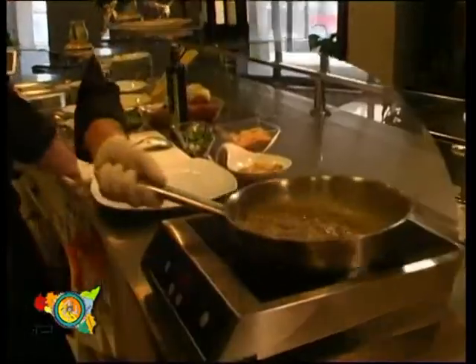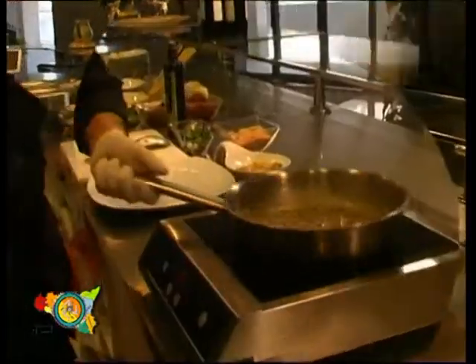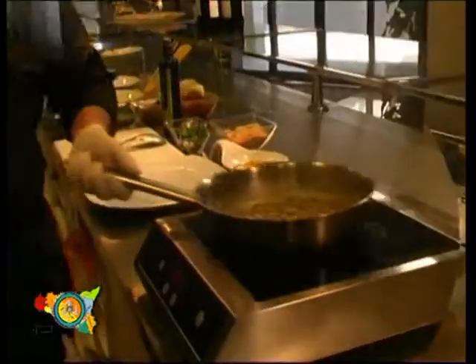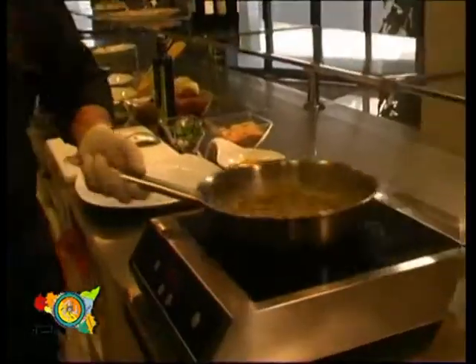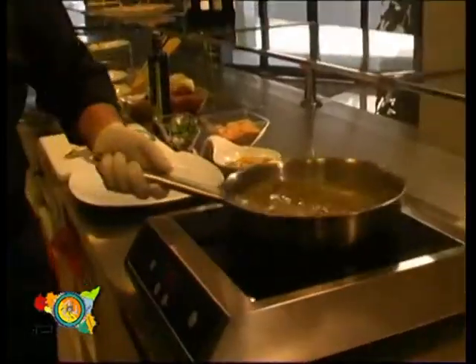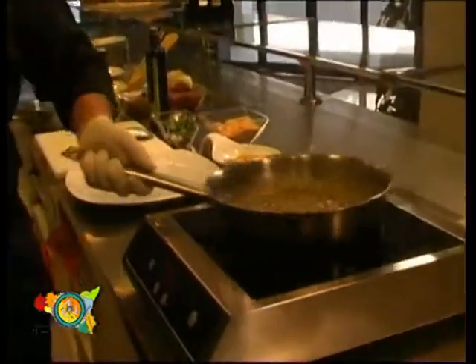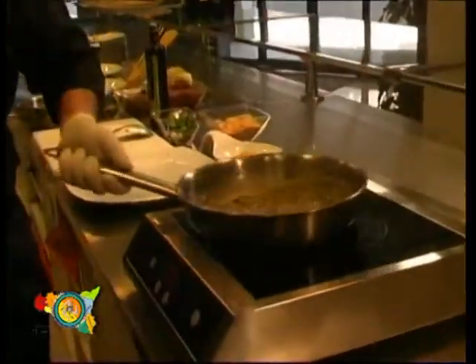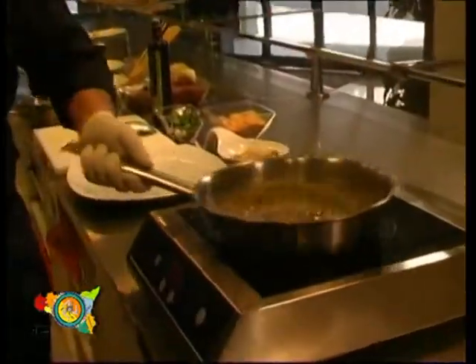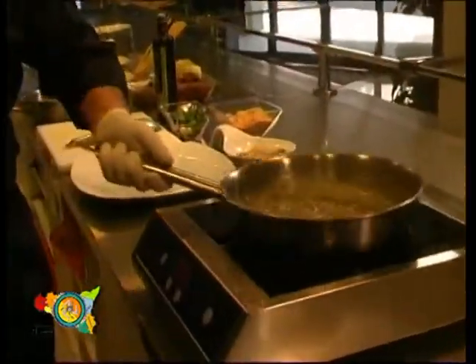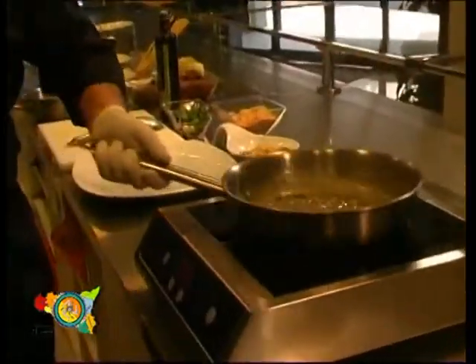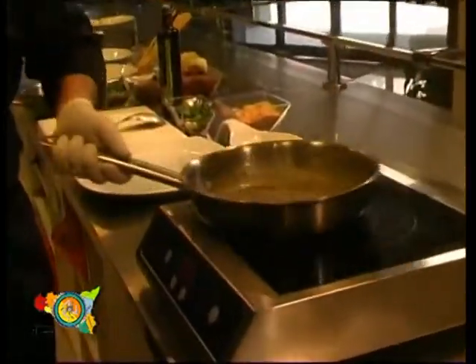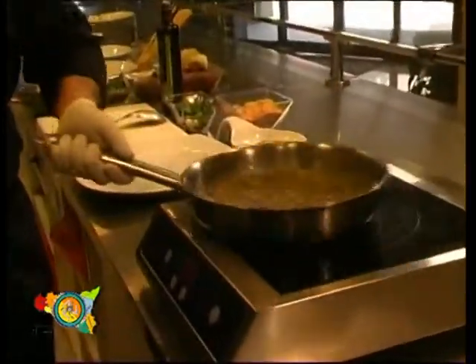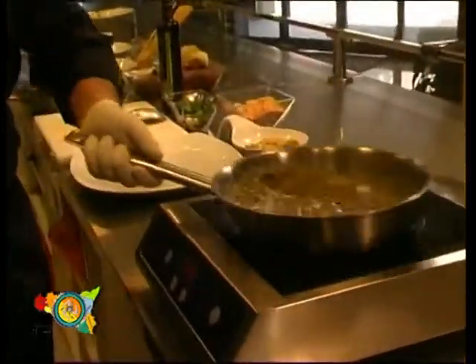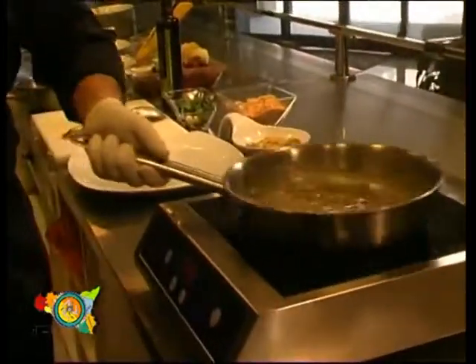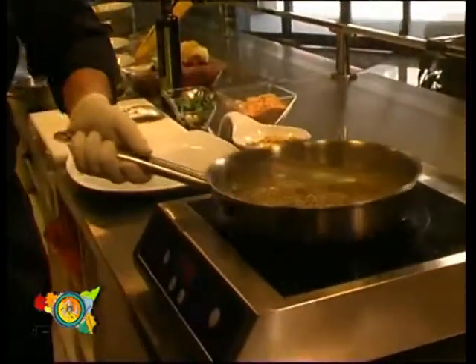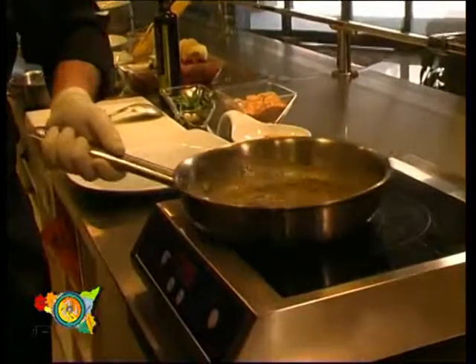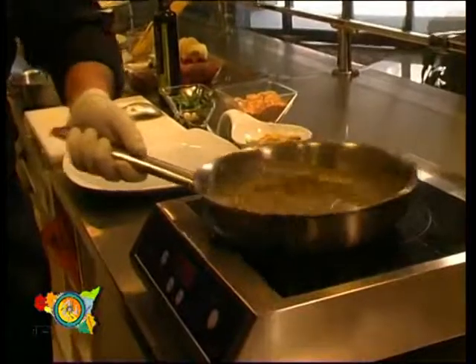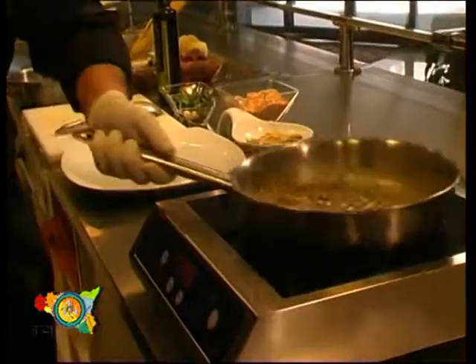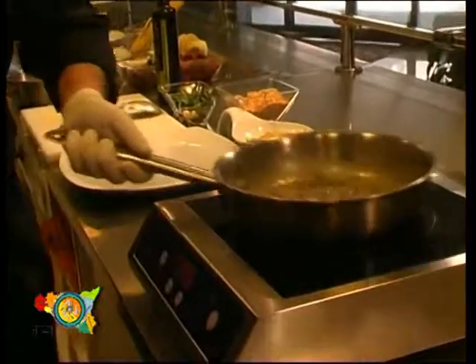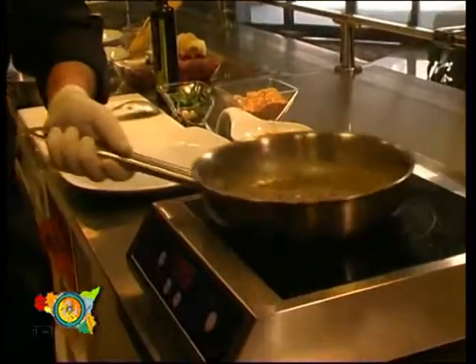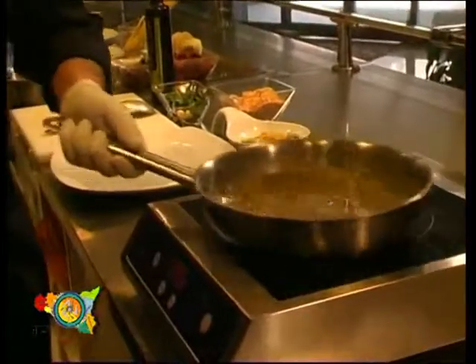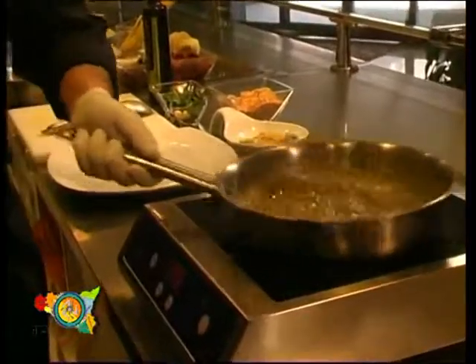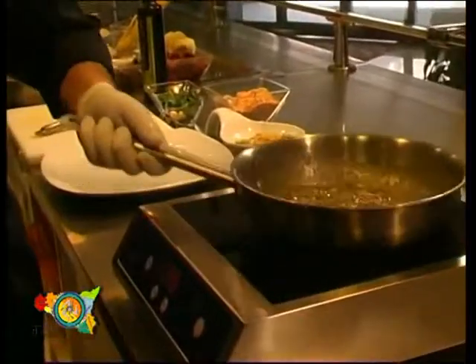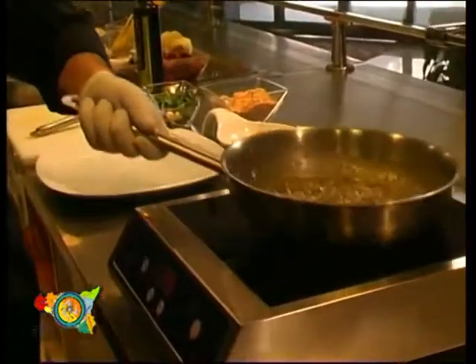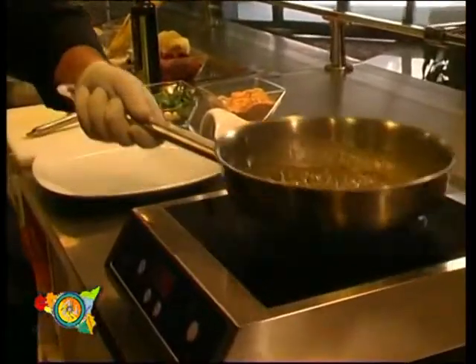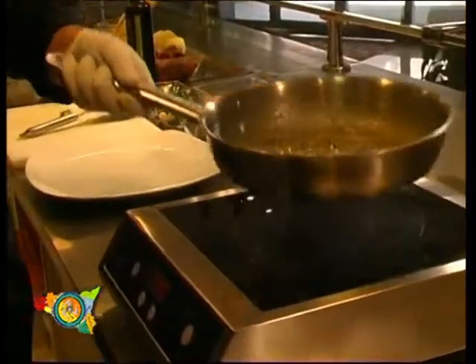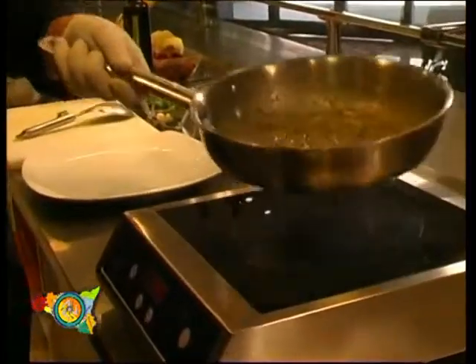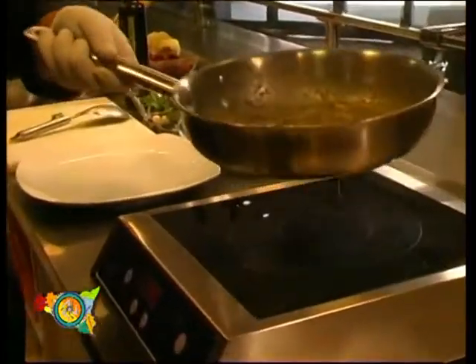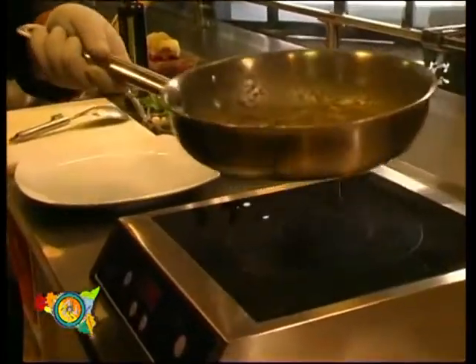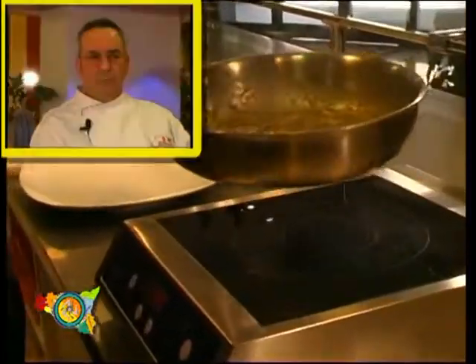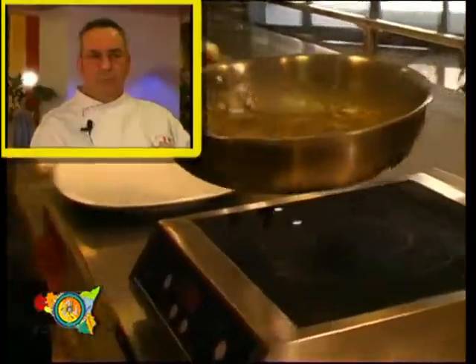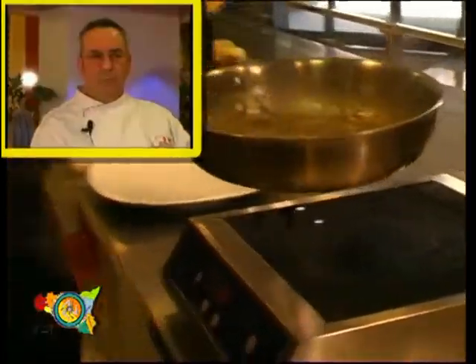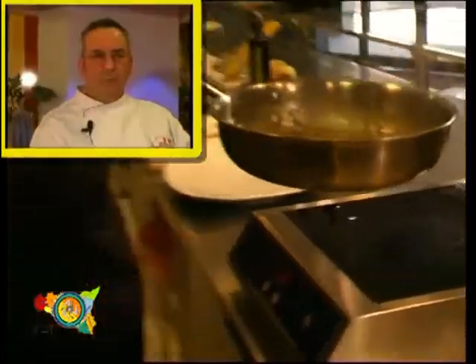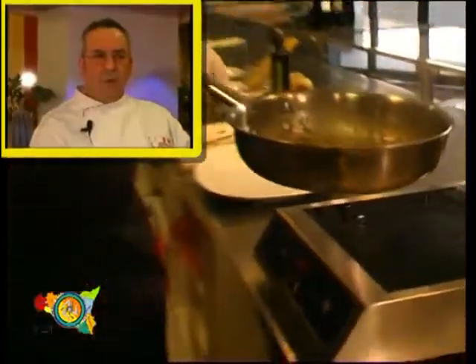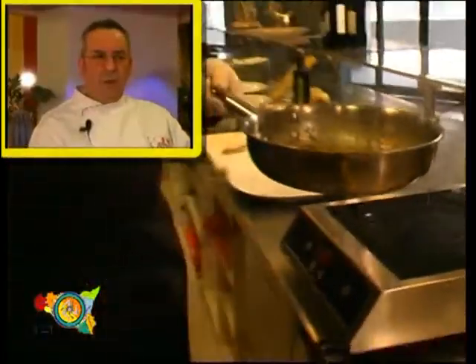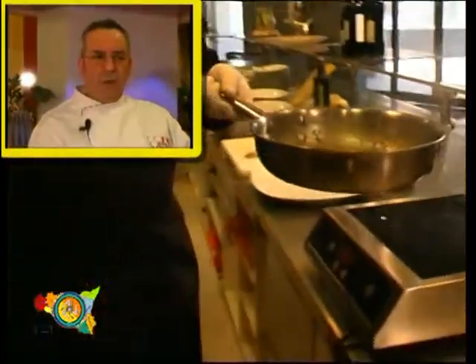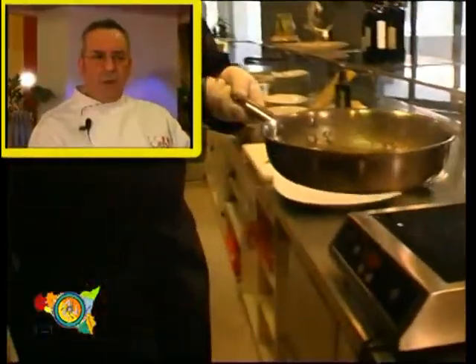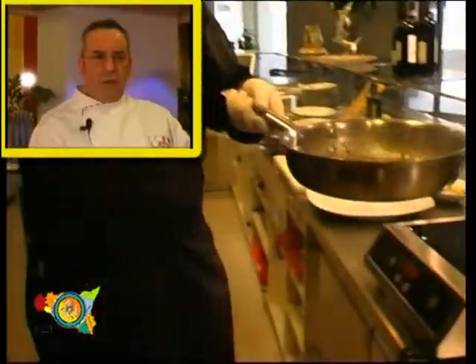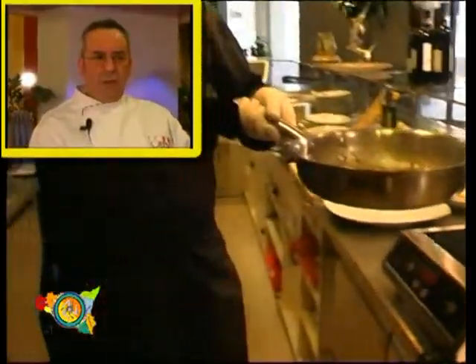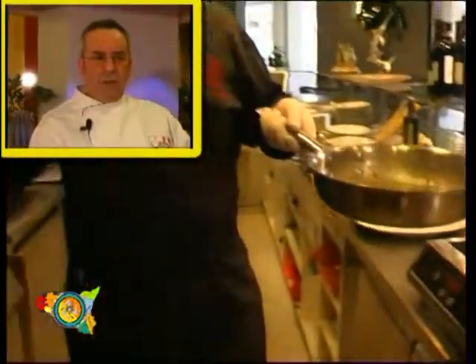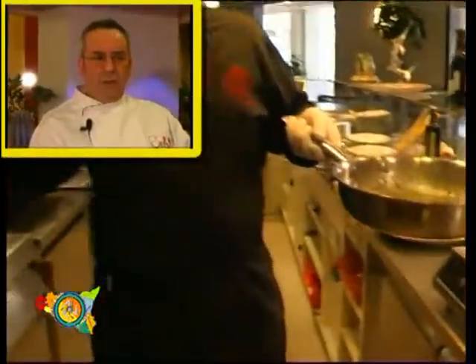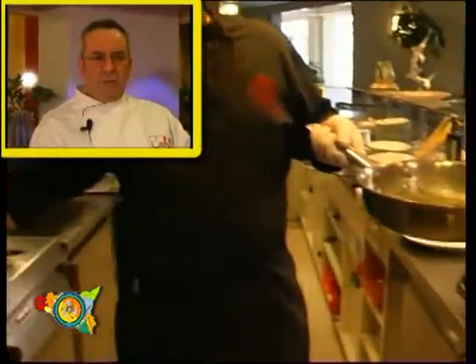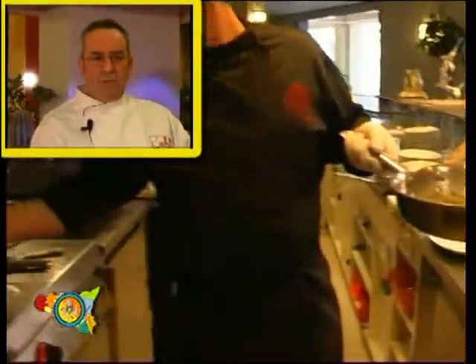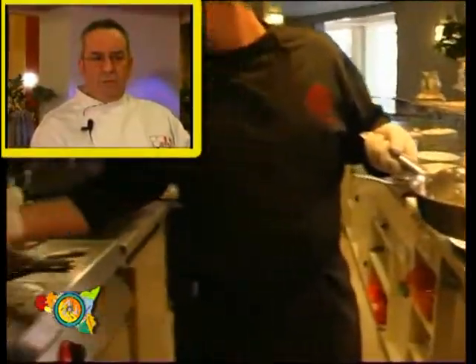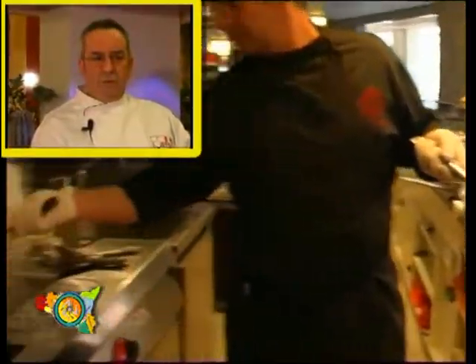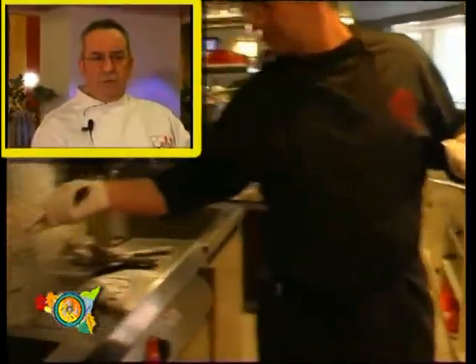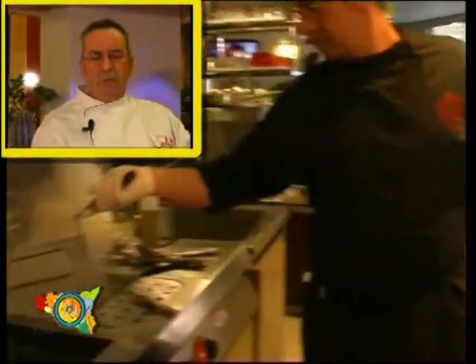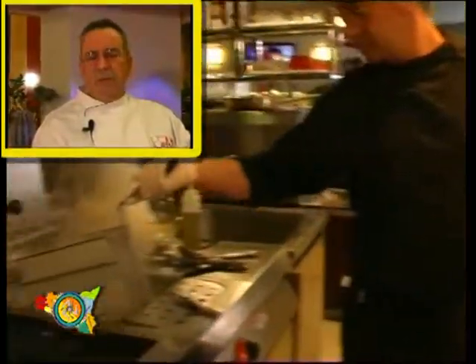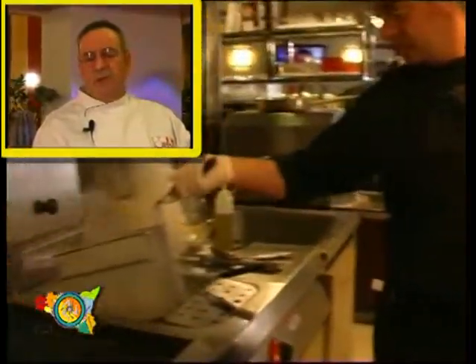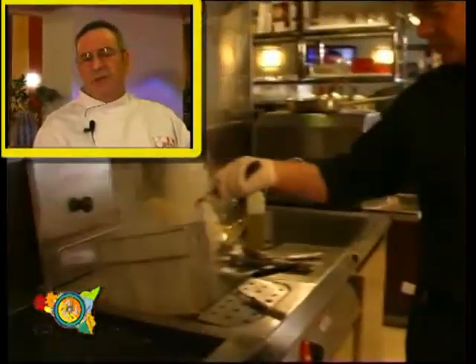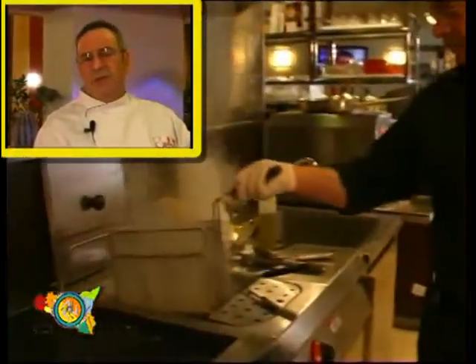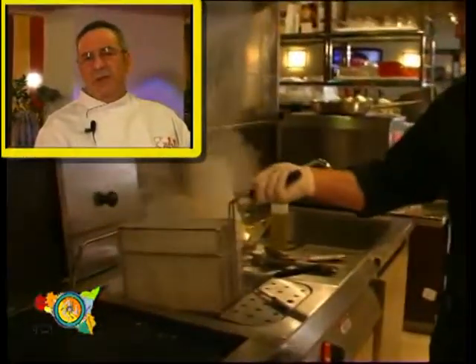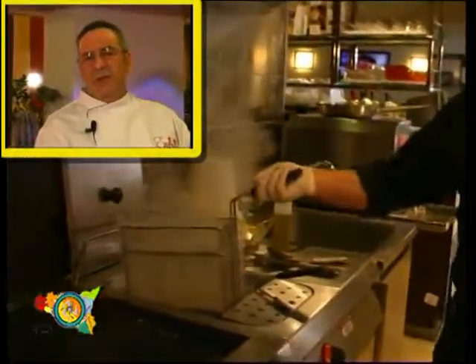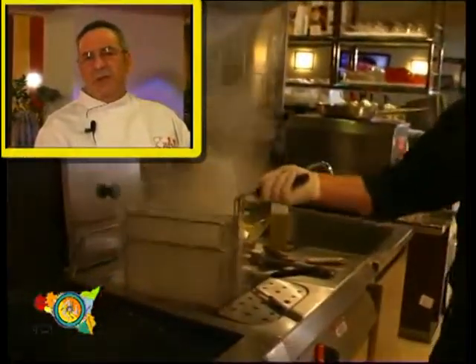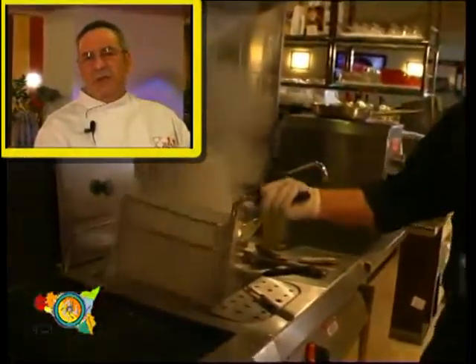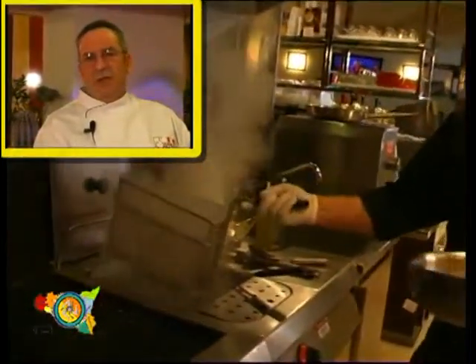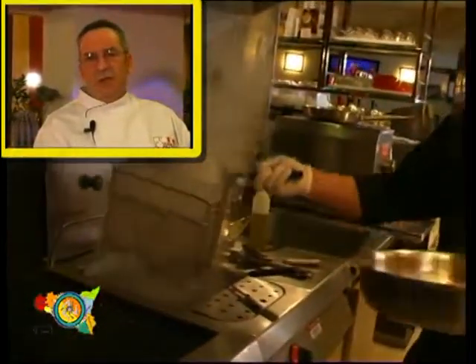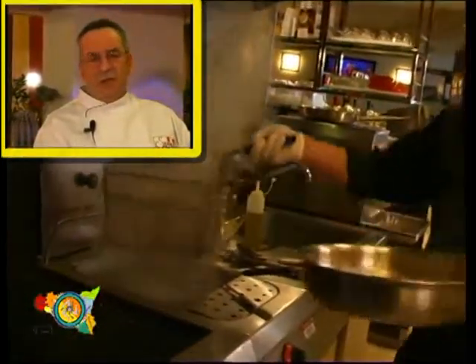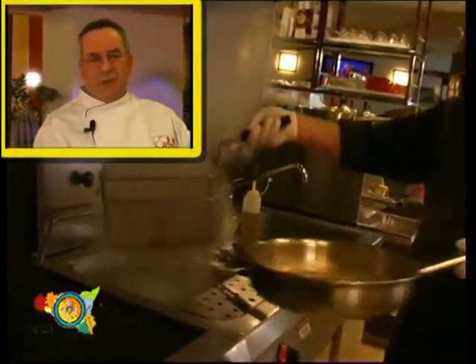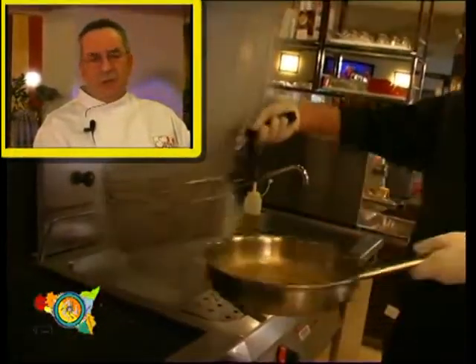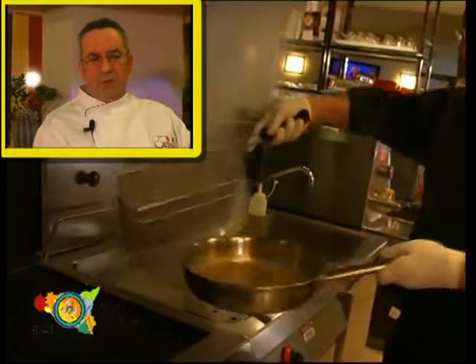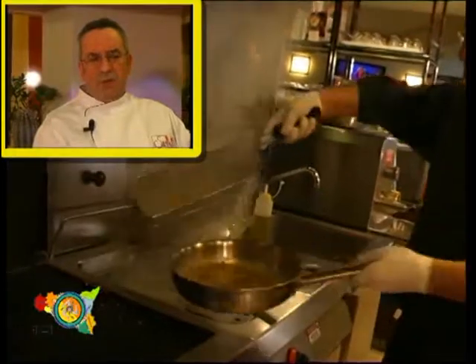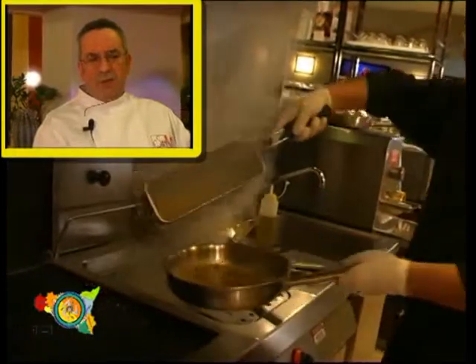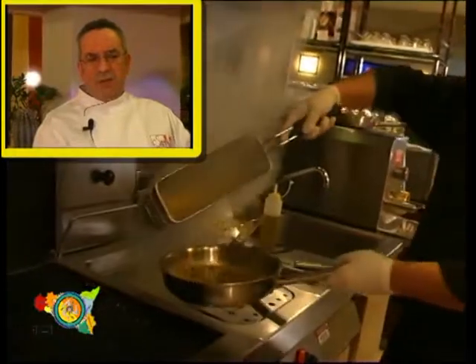Once the pasta is ready we can drain it and fry it in the frying pan. The dish is ready.